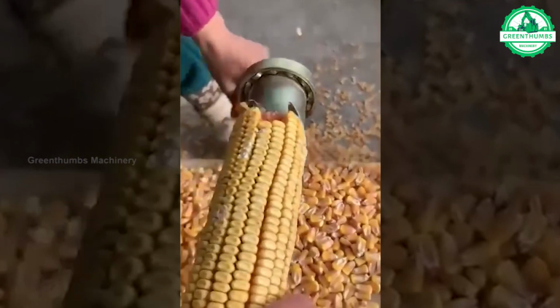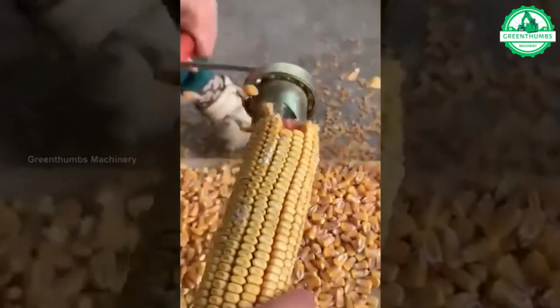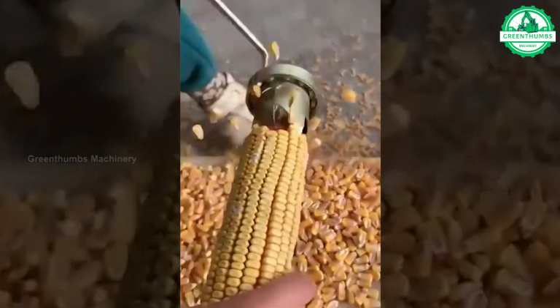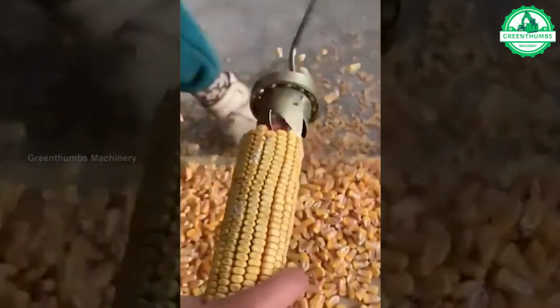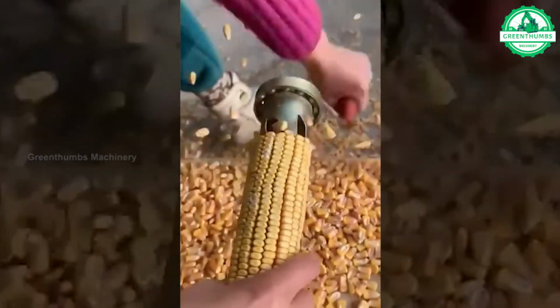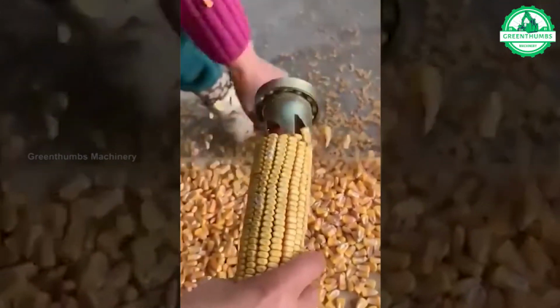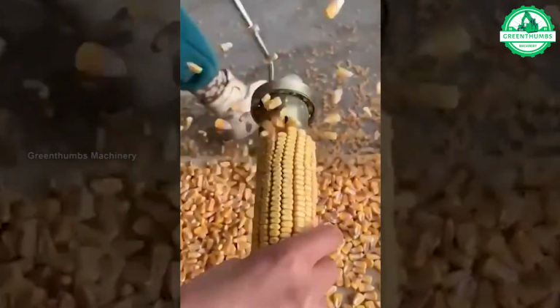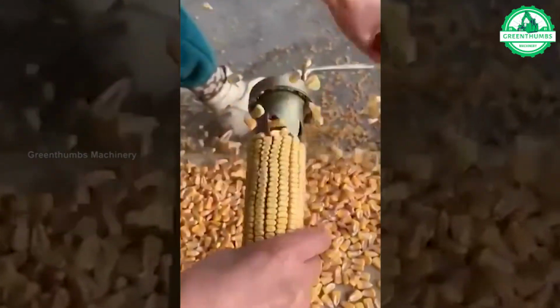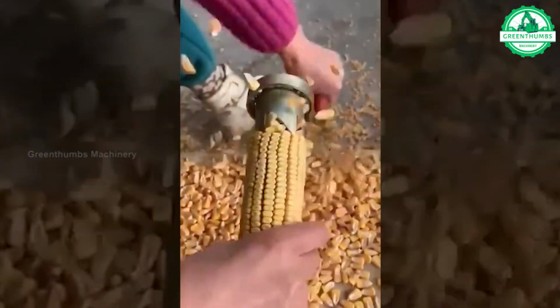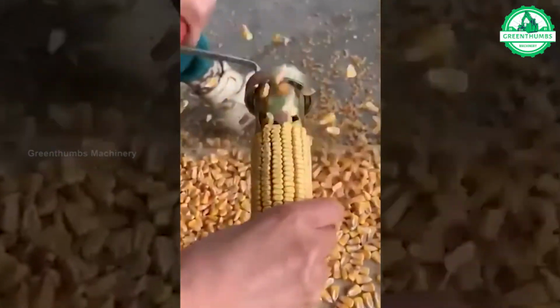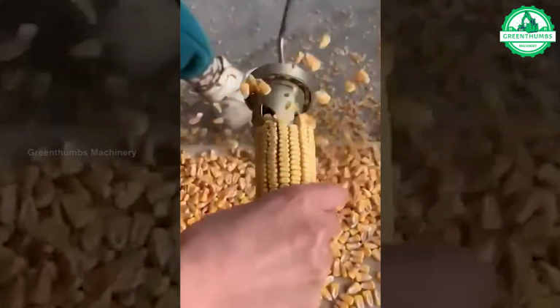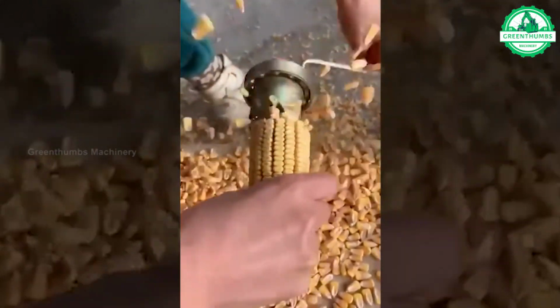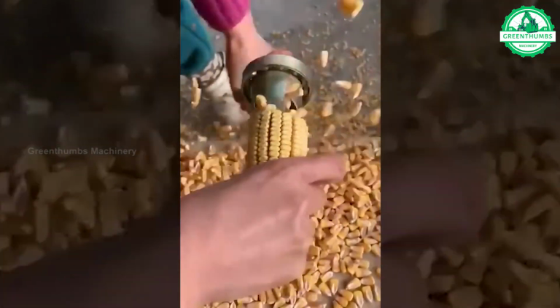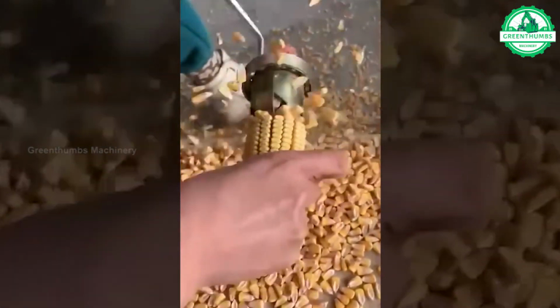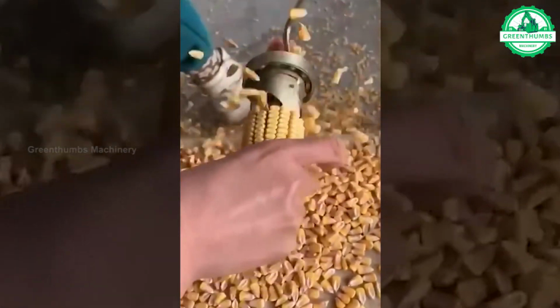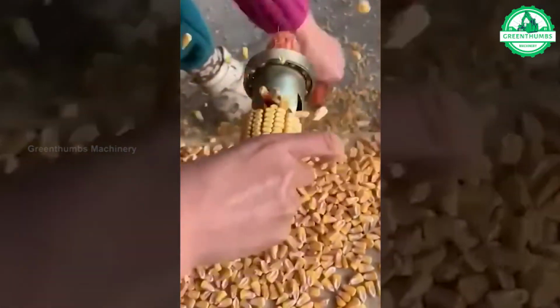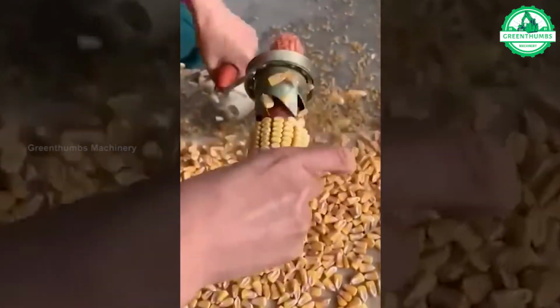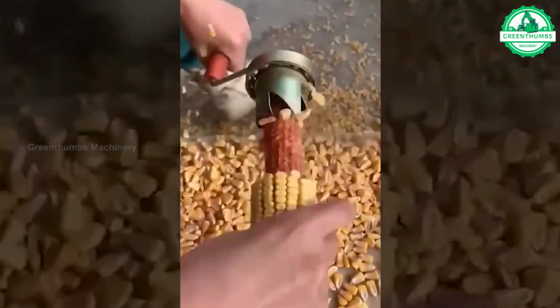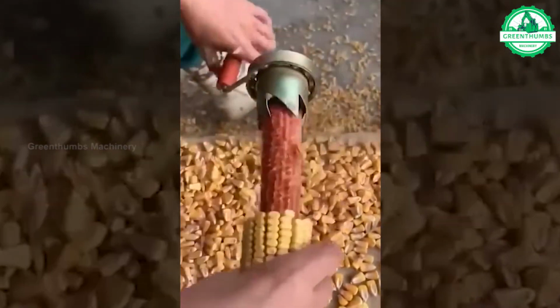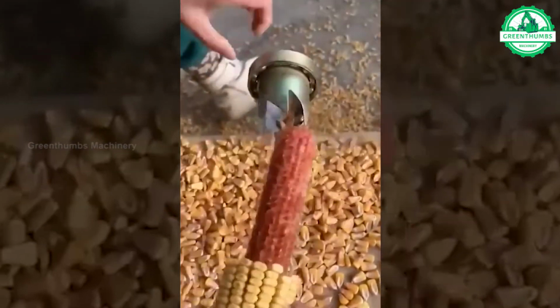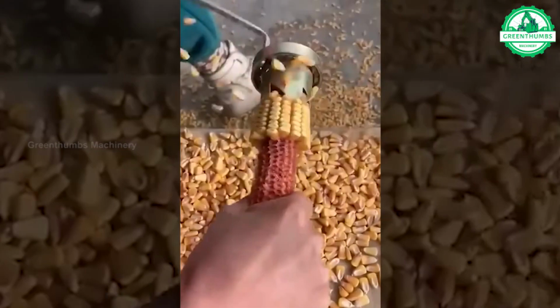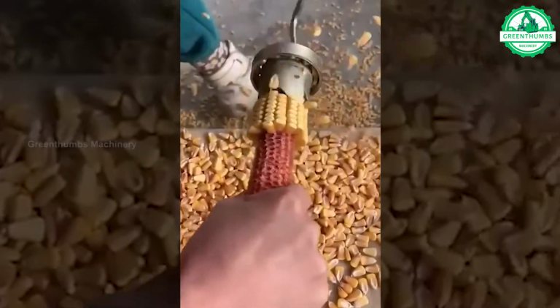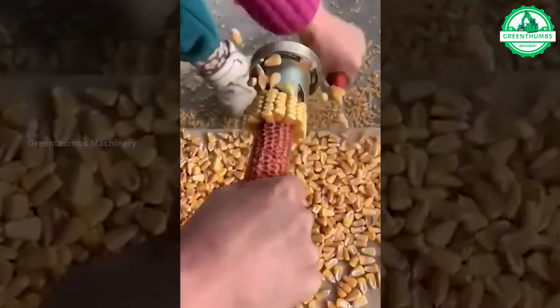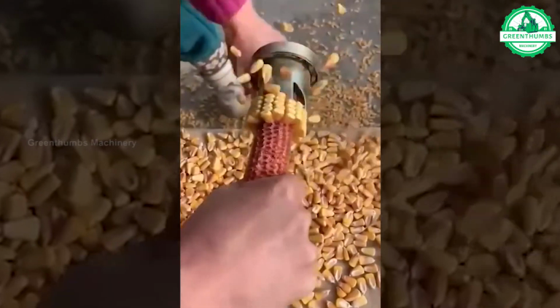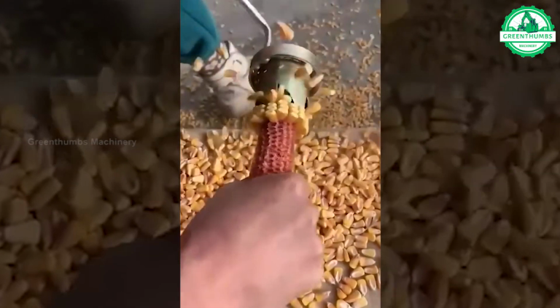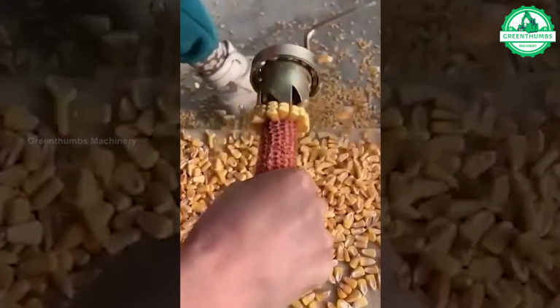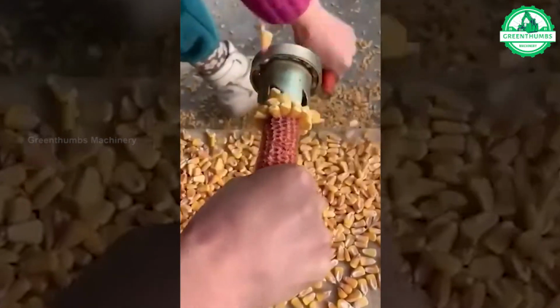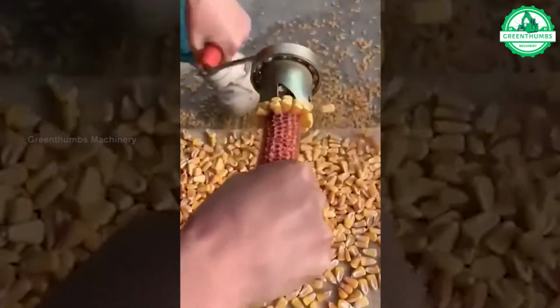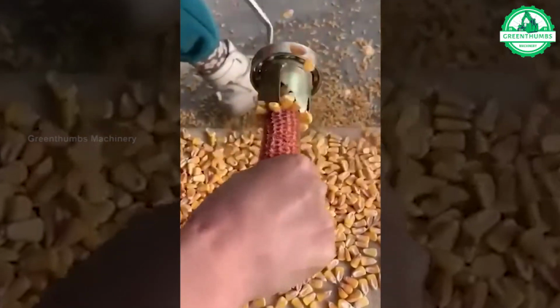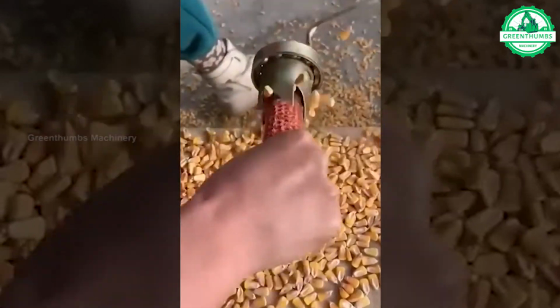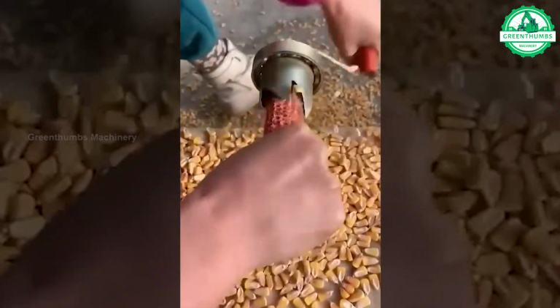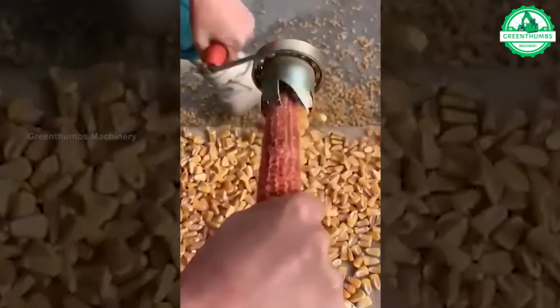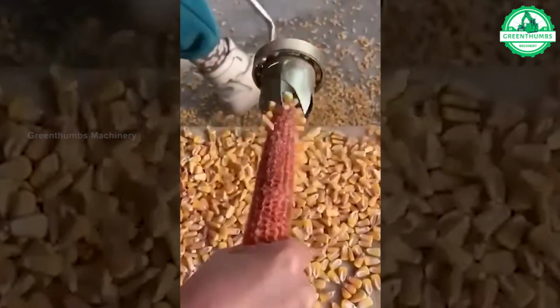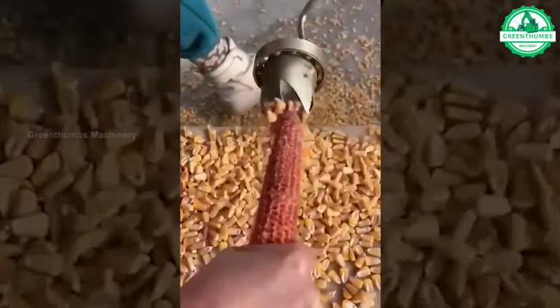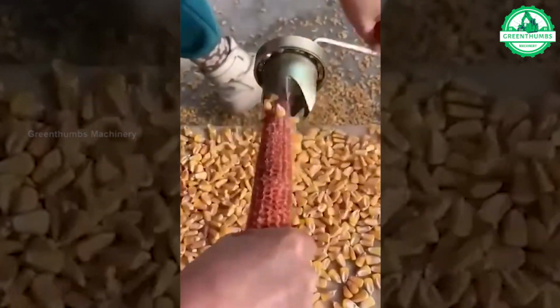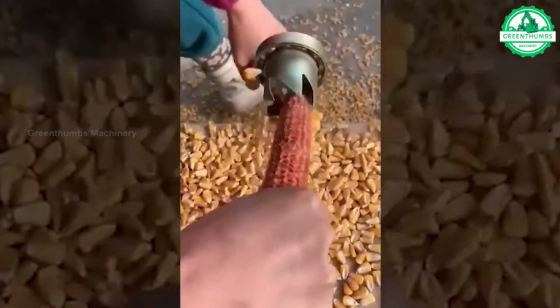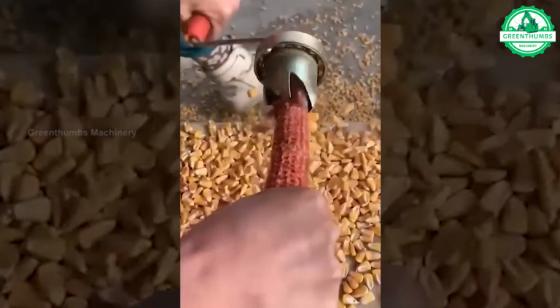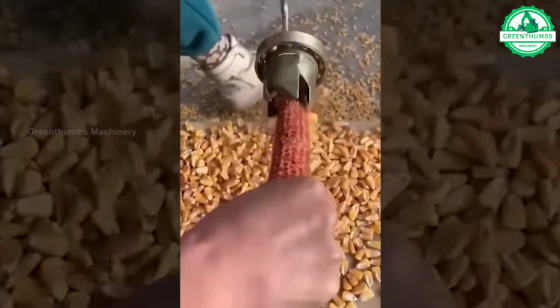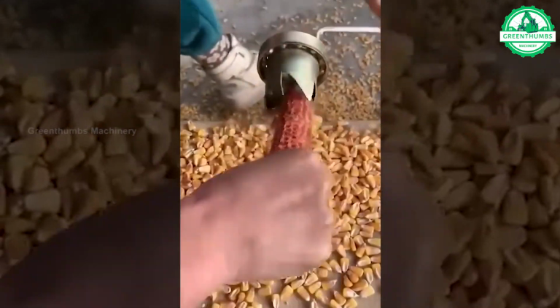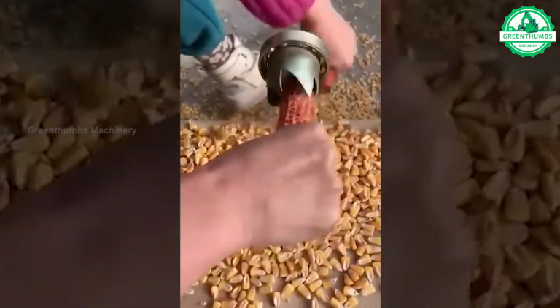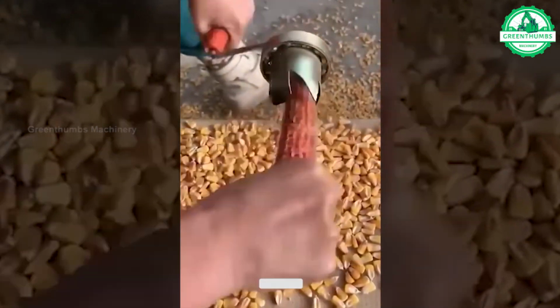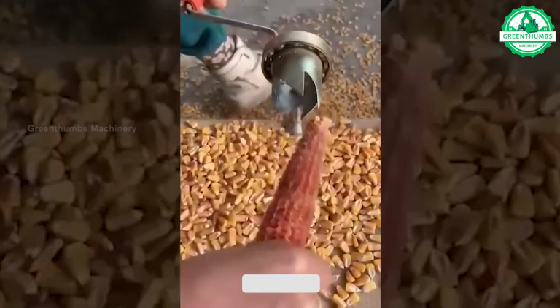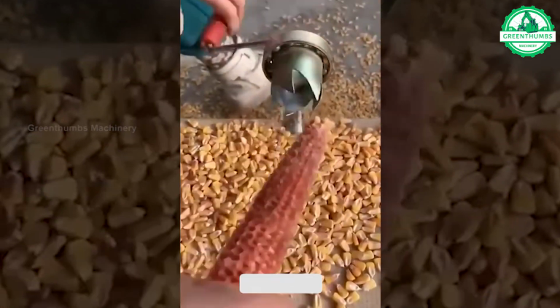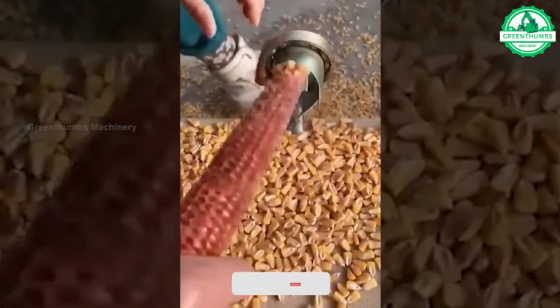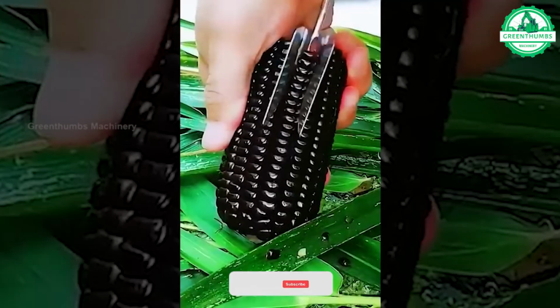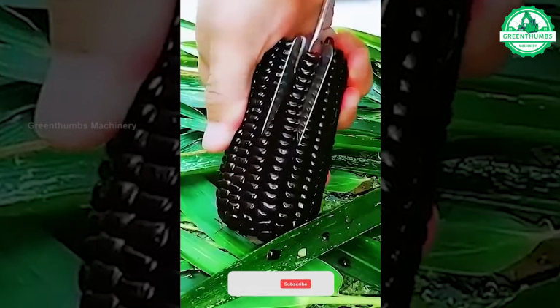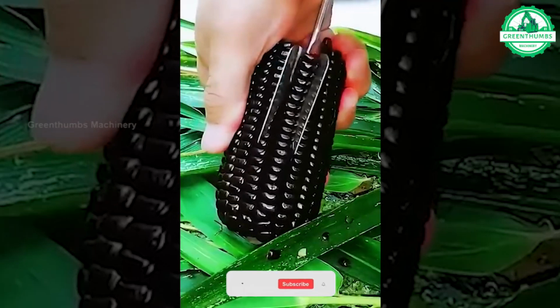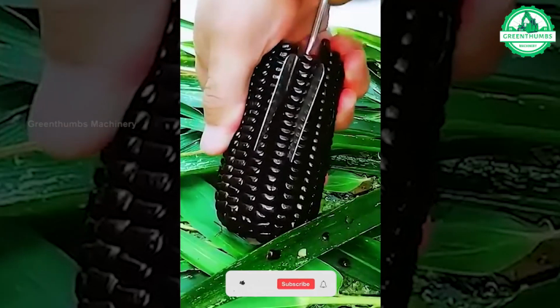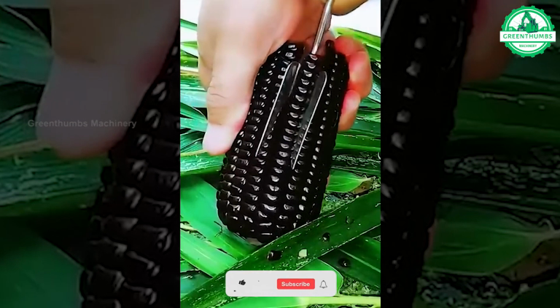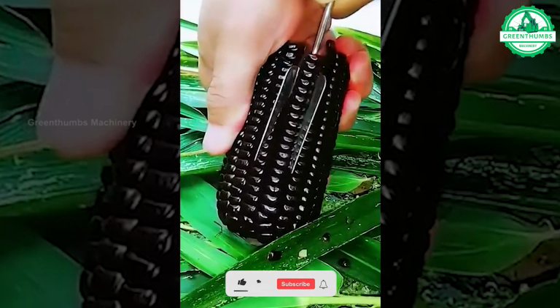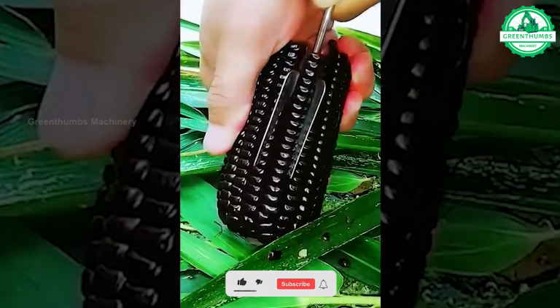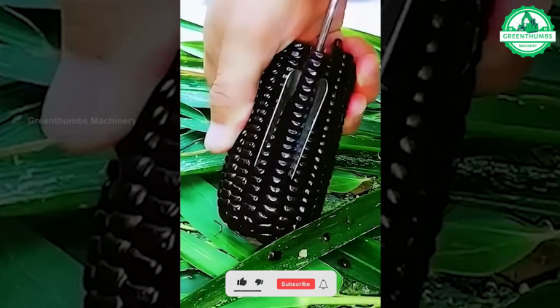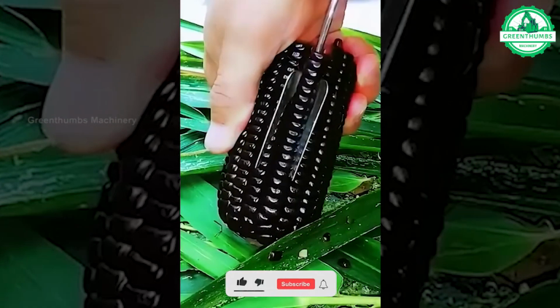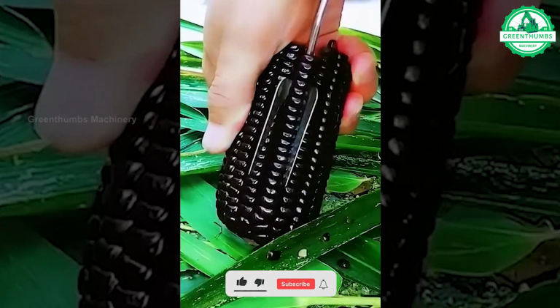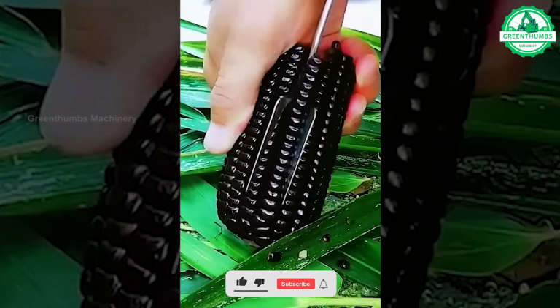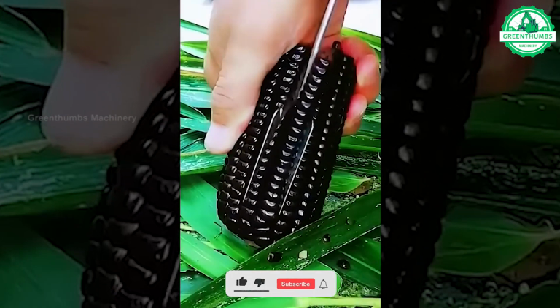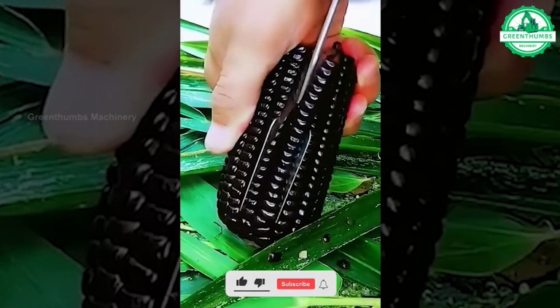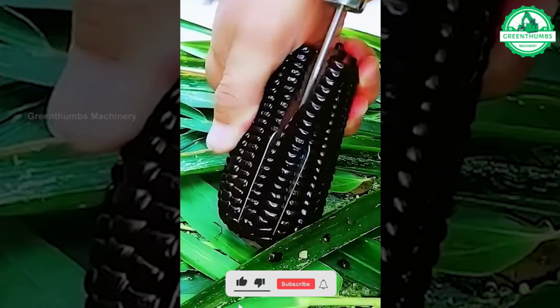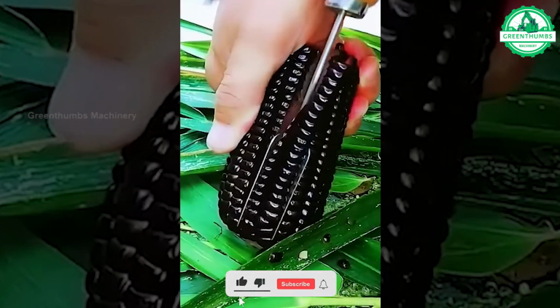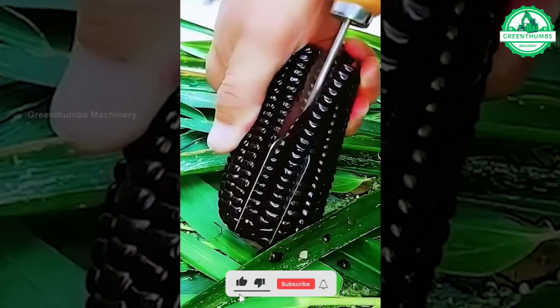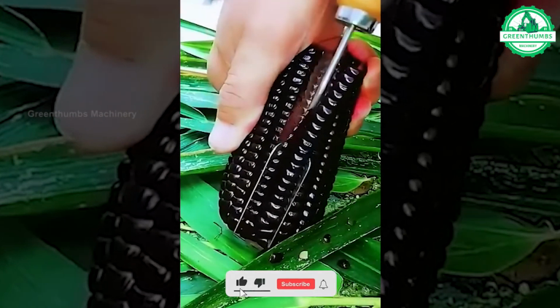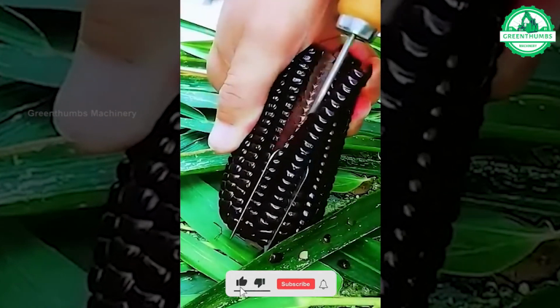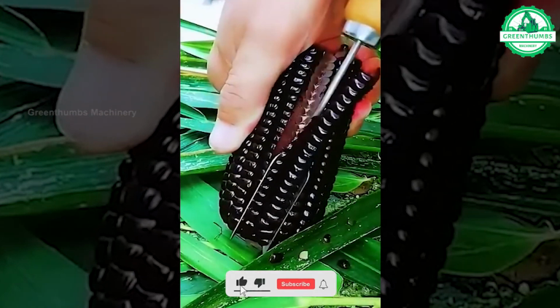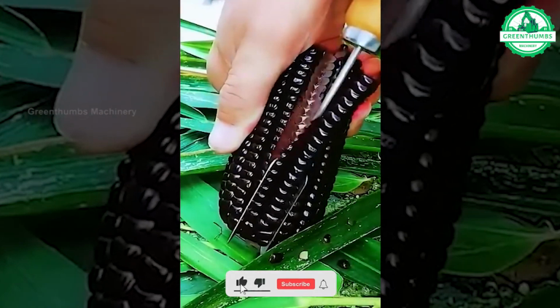A hand-cranked corn sheller is a simple tool used to separate corn kernels from the cob by manually turning a crank.